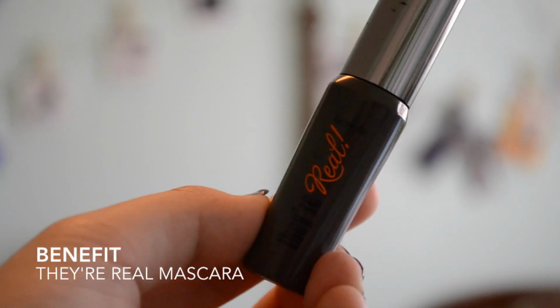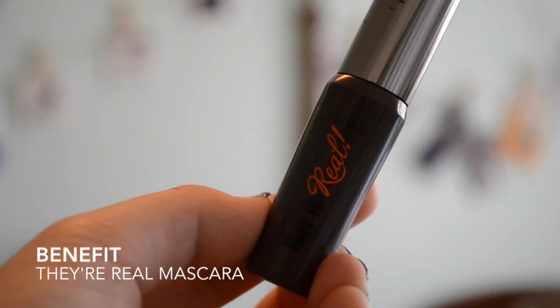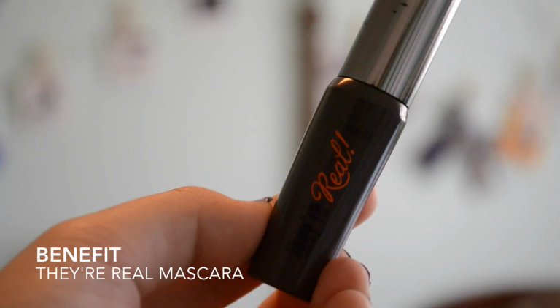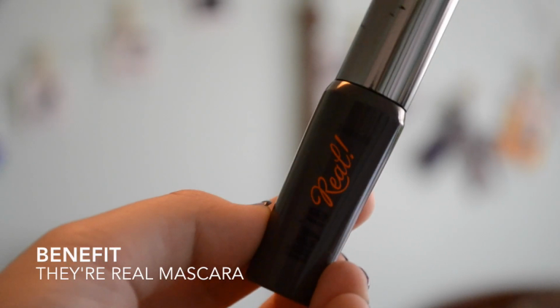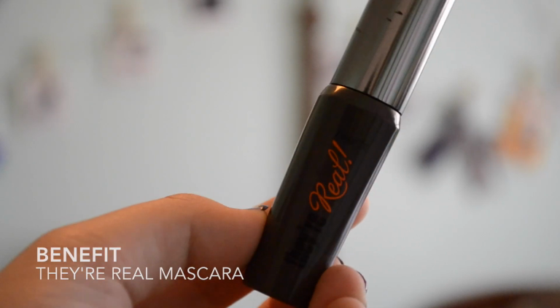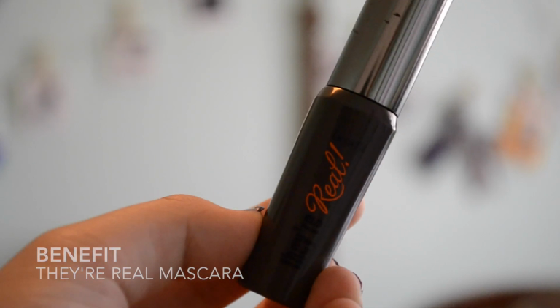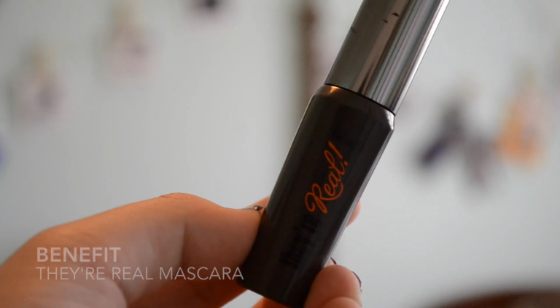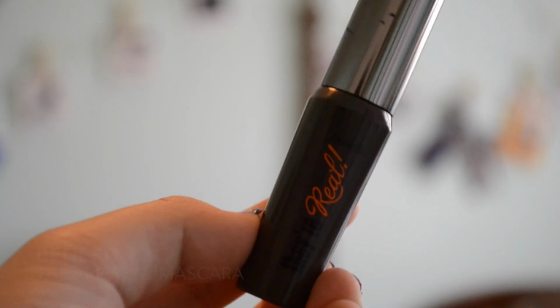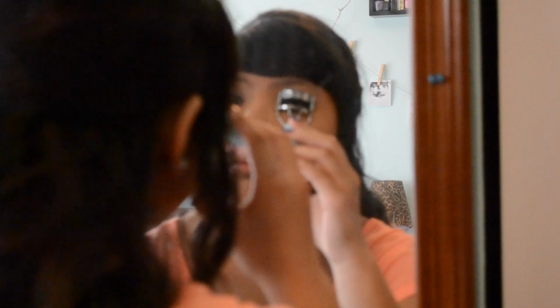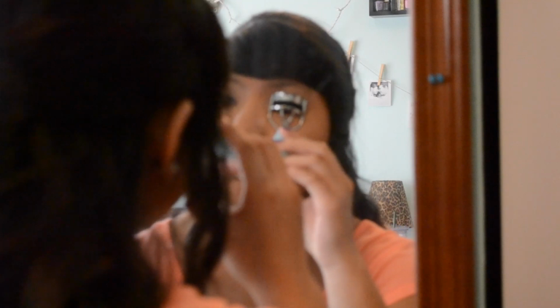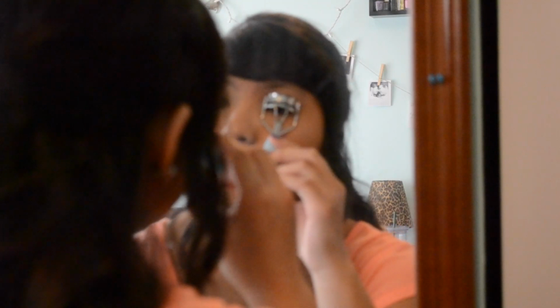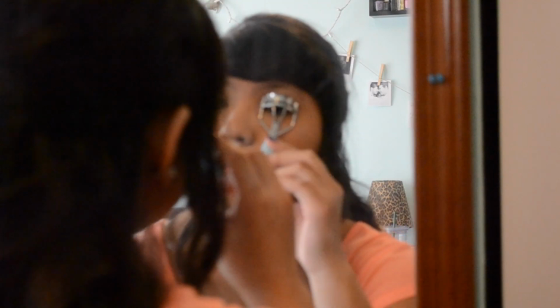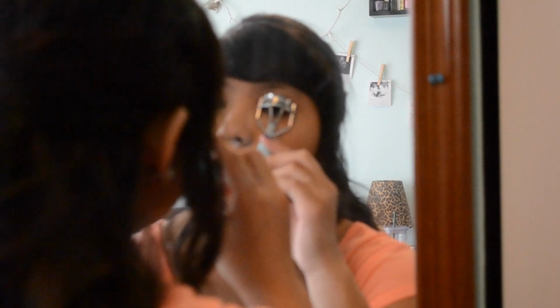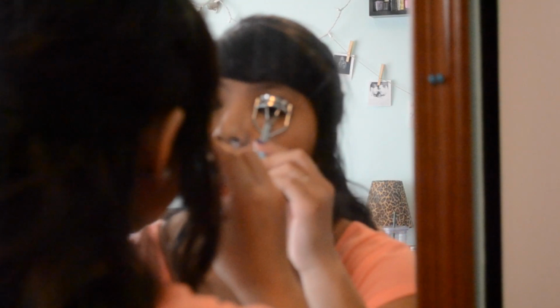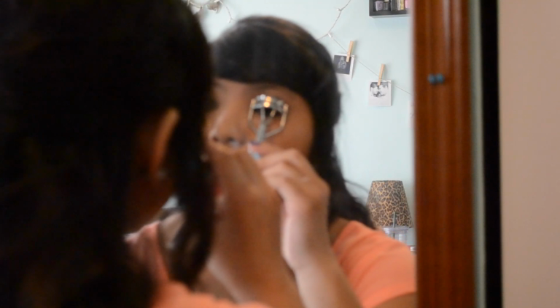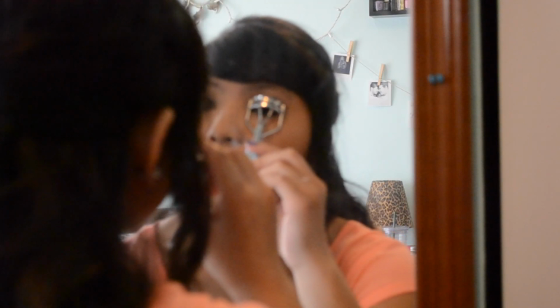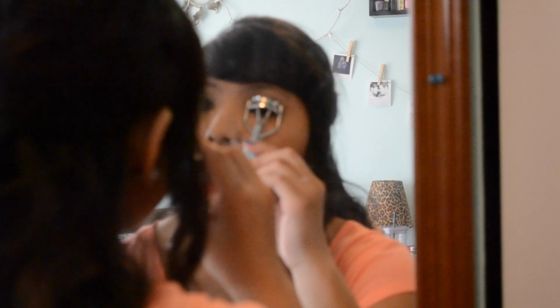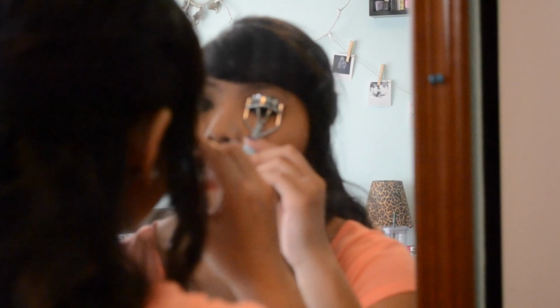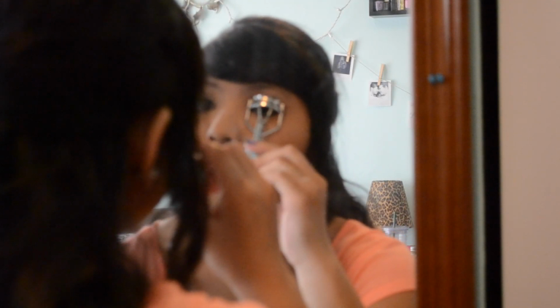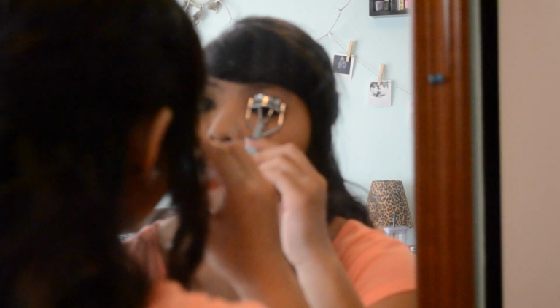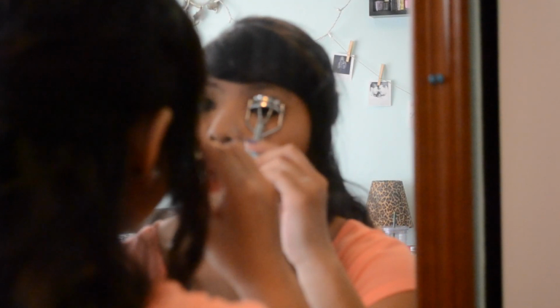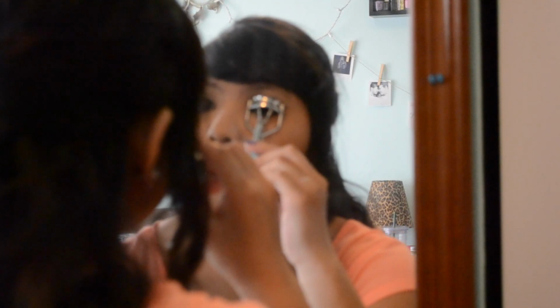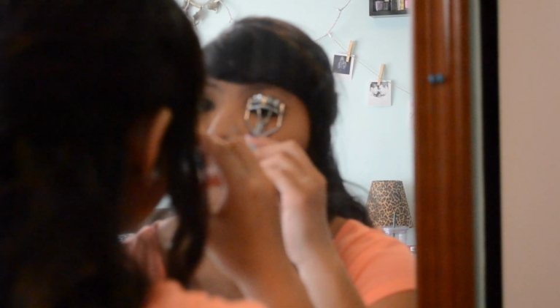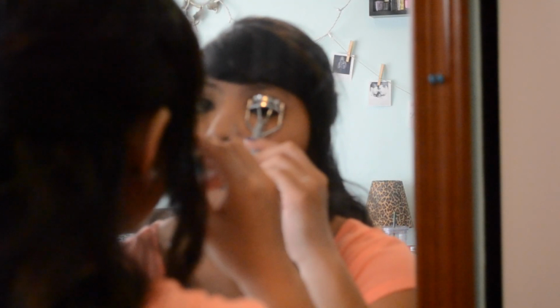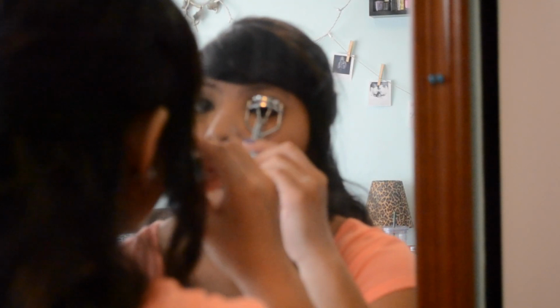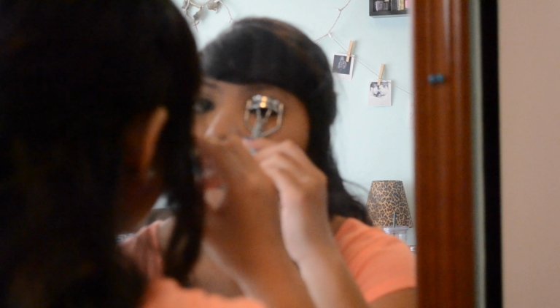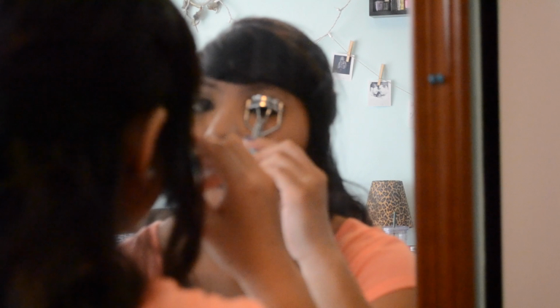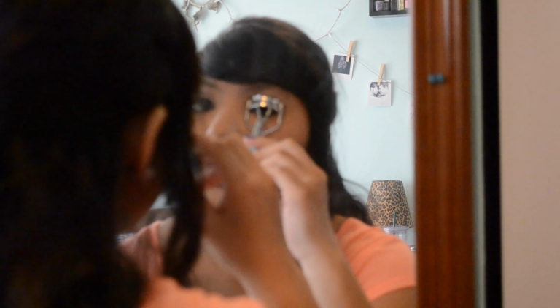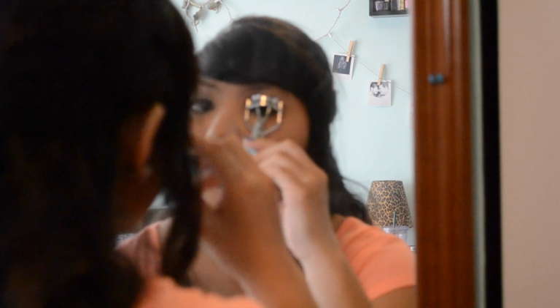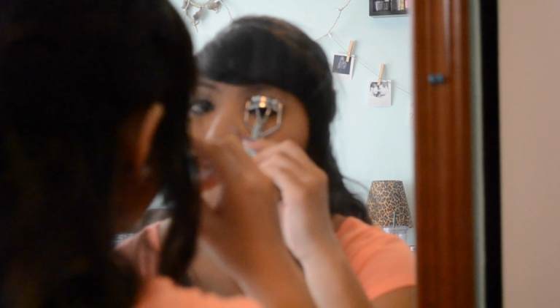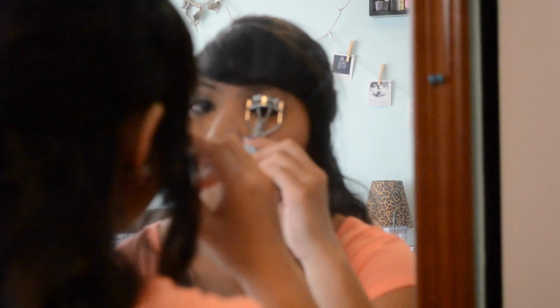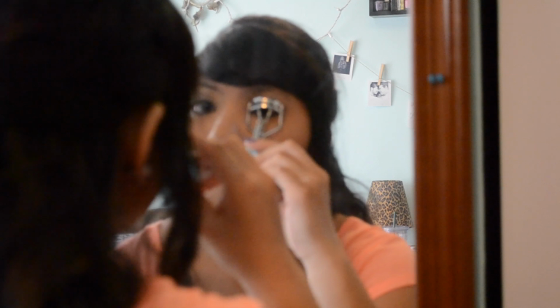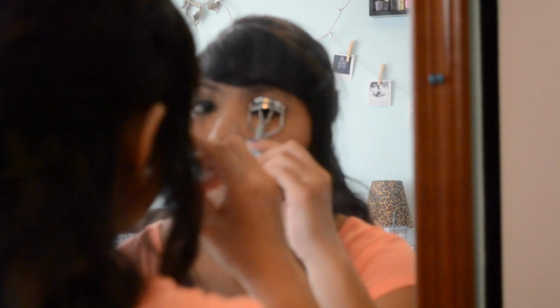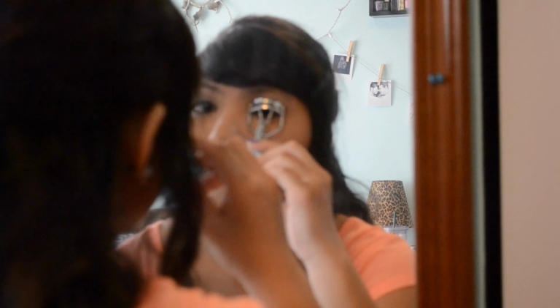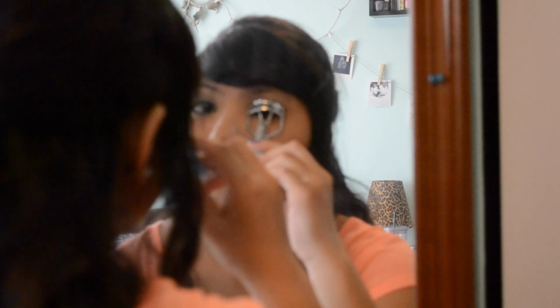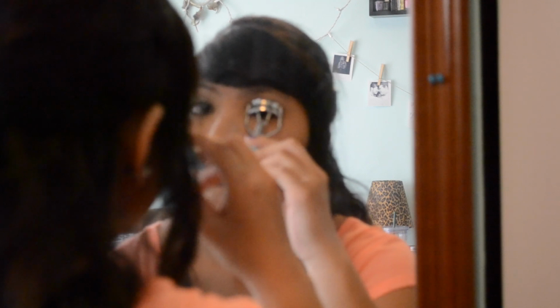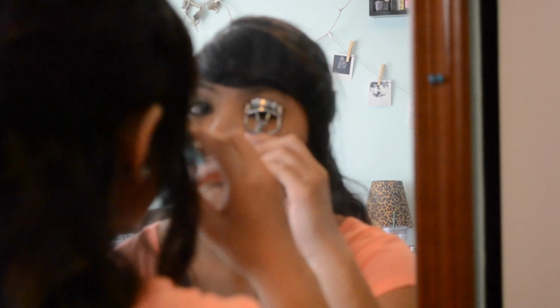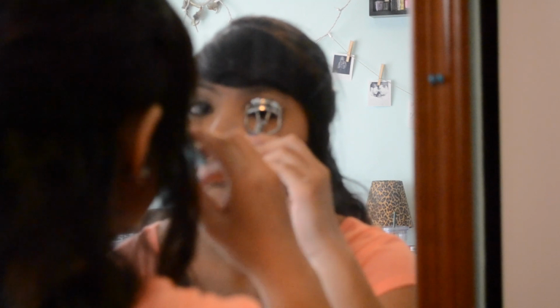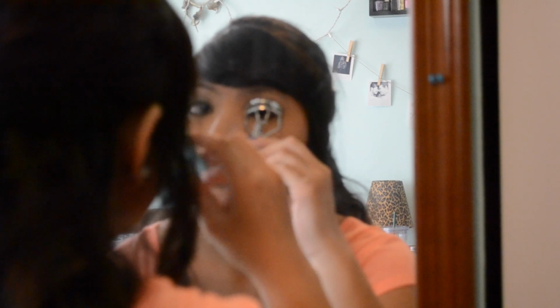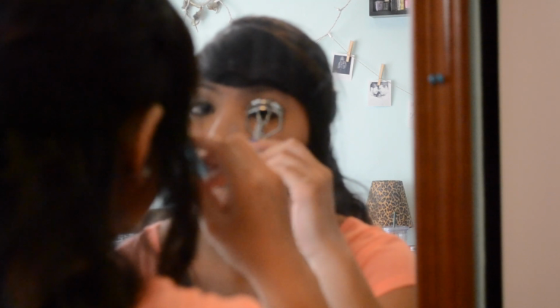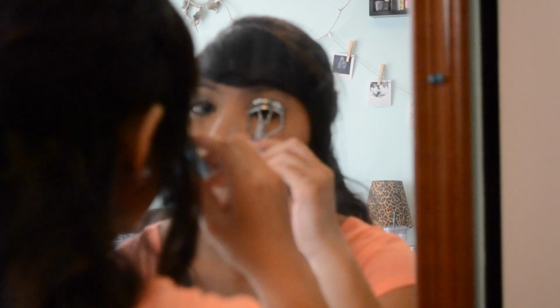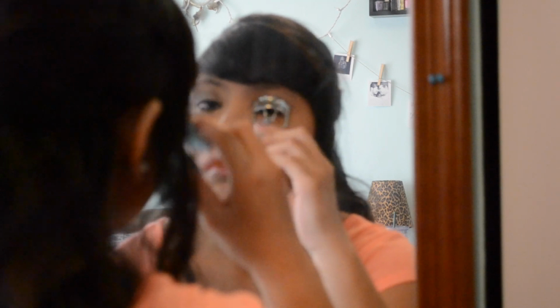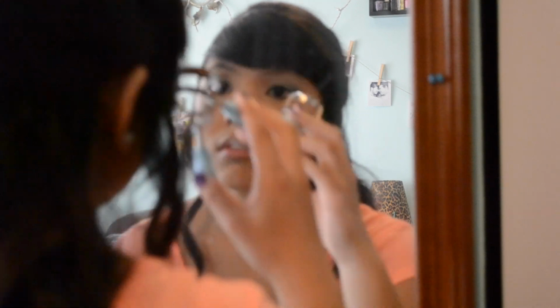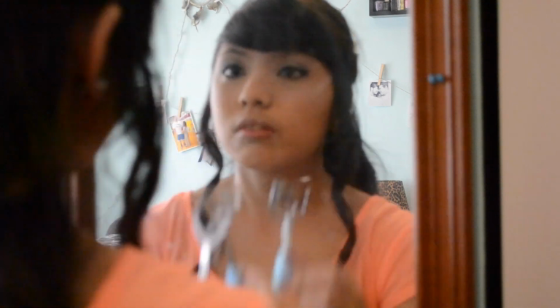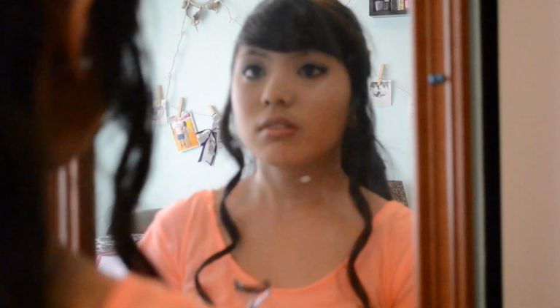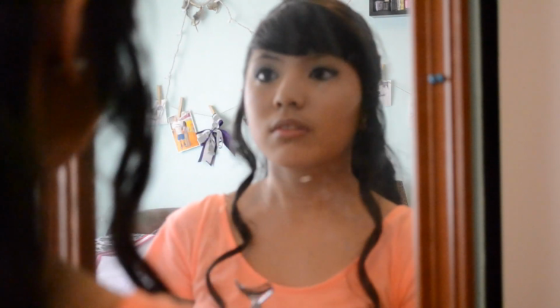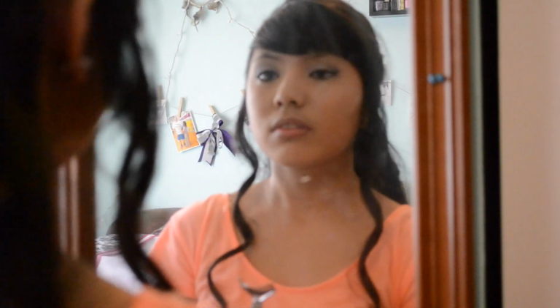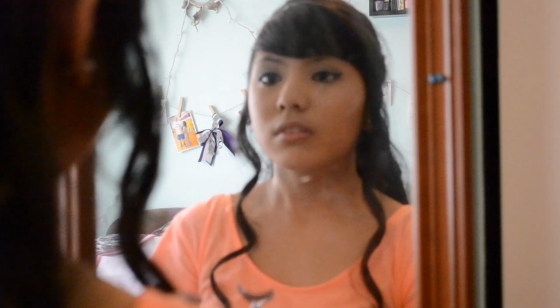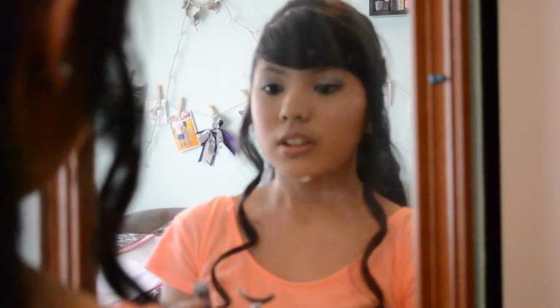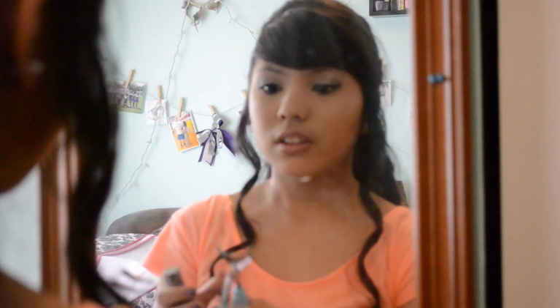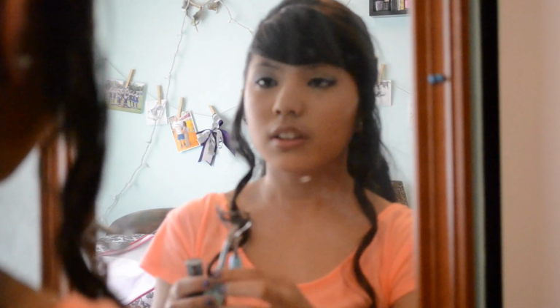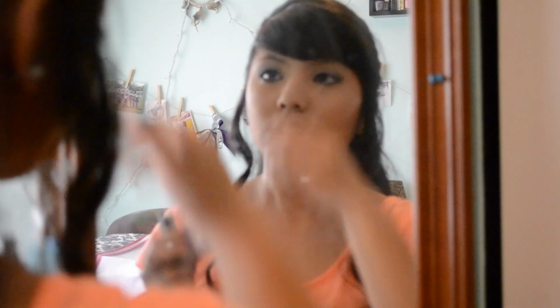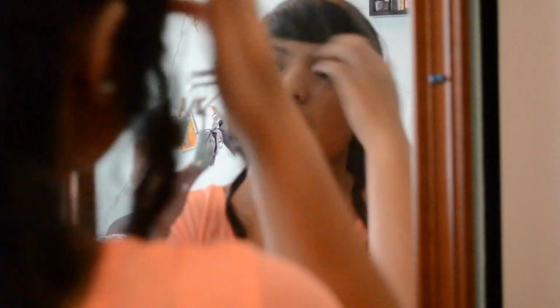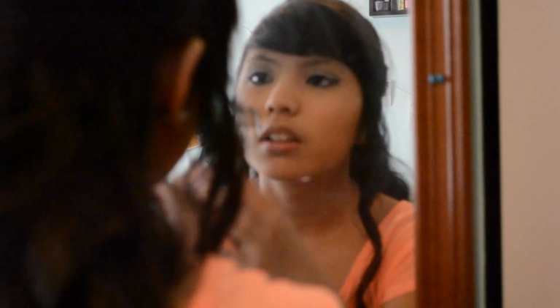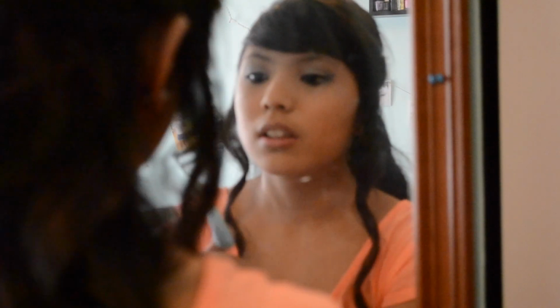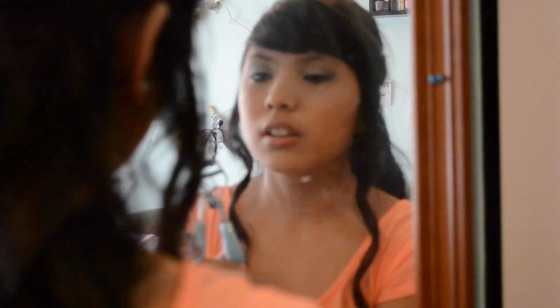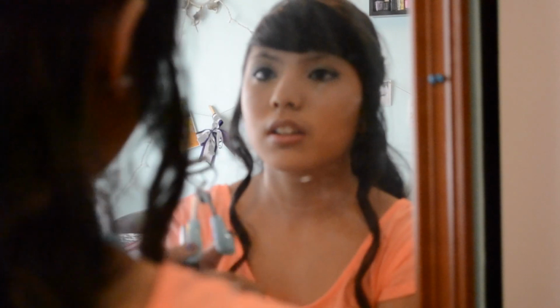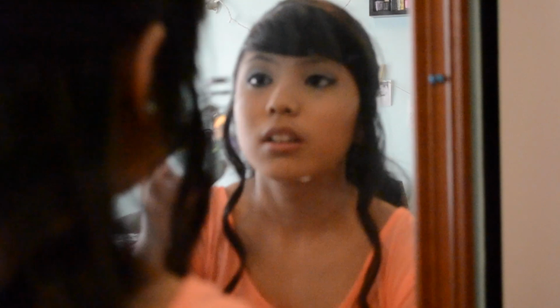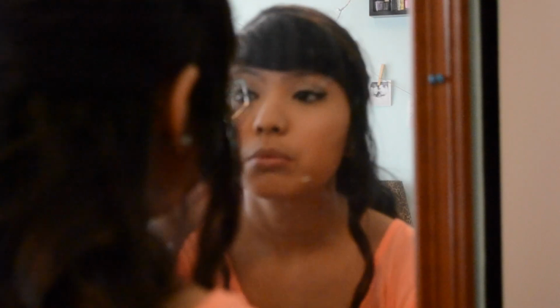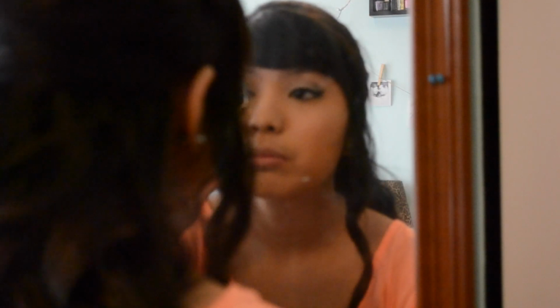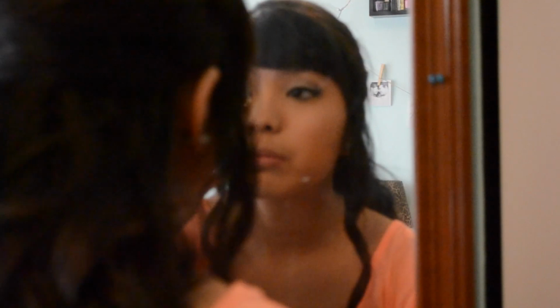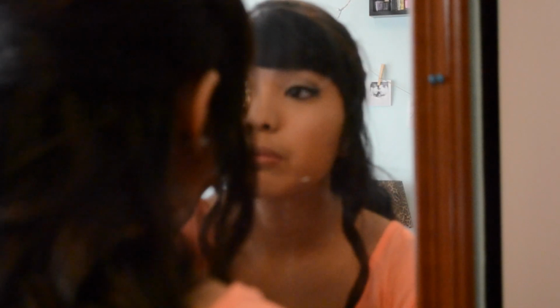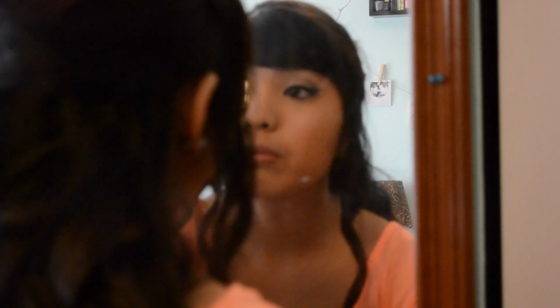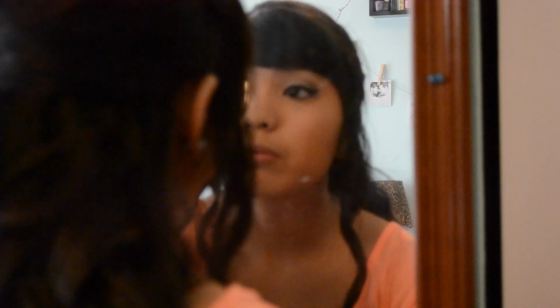Then I took Benefit's They're Real Mascara and applied several coats of this to my lashes after I curled them.